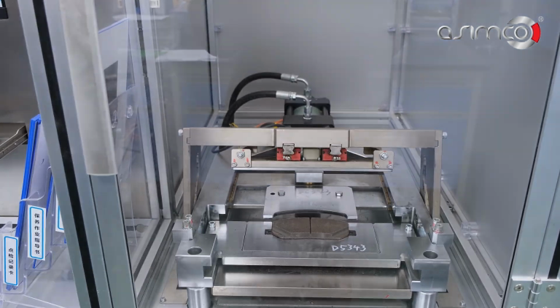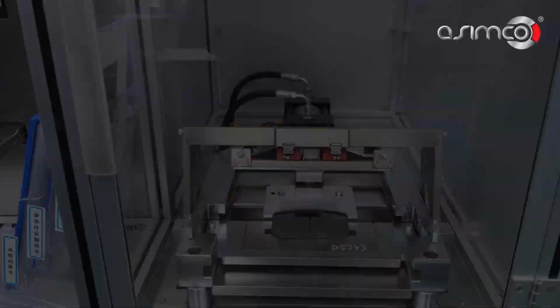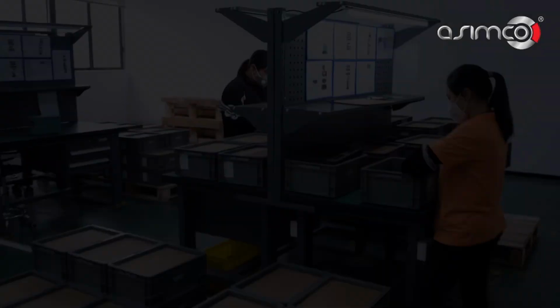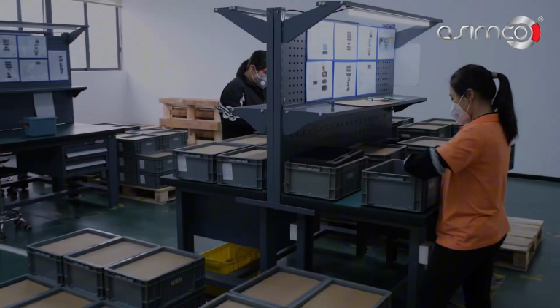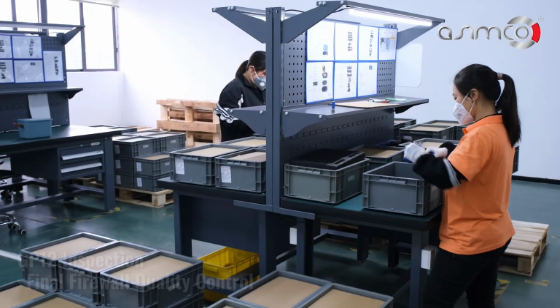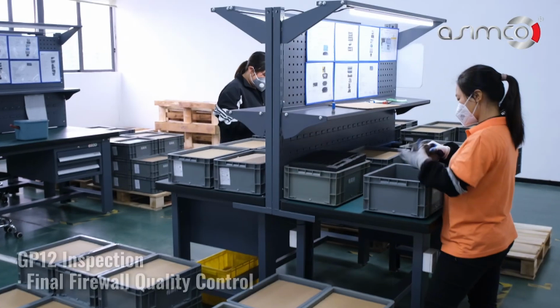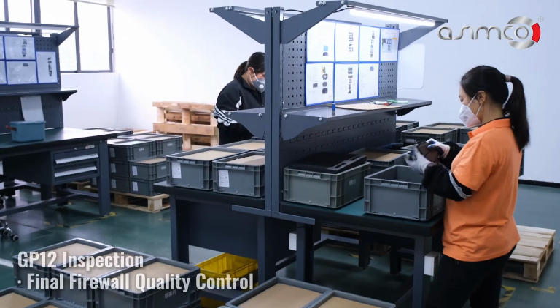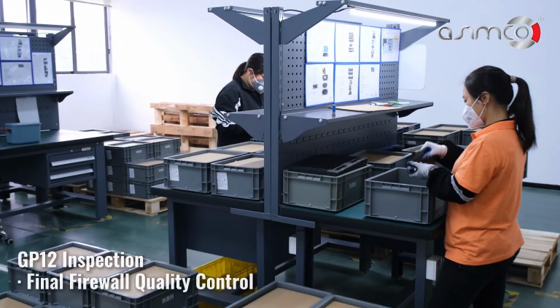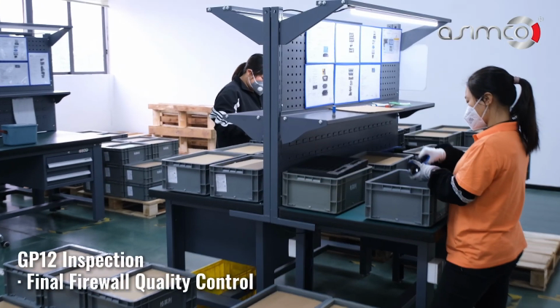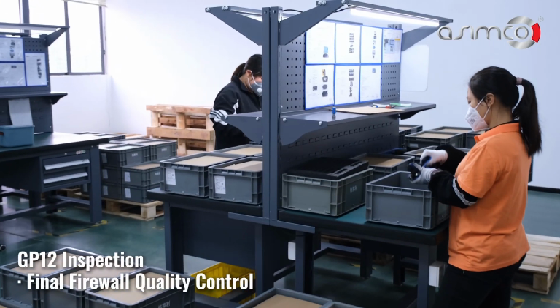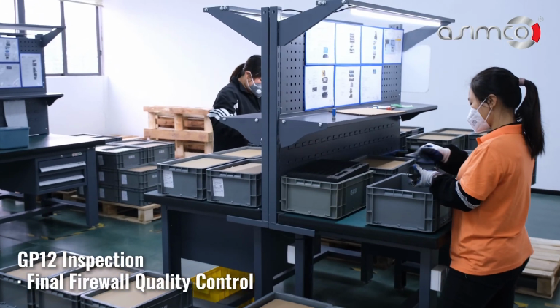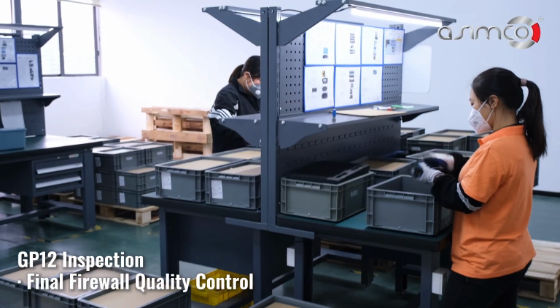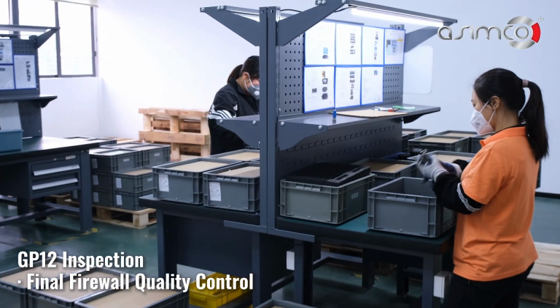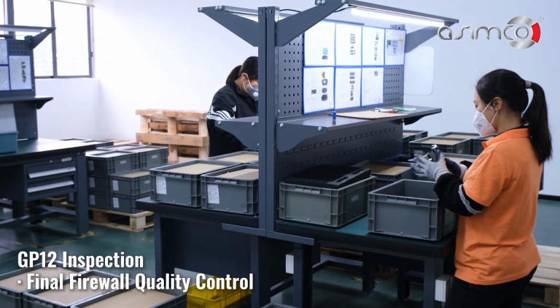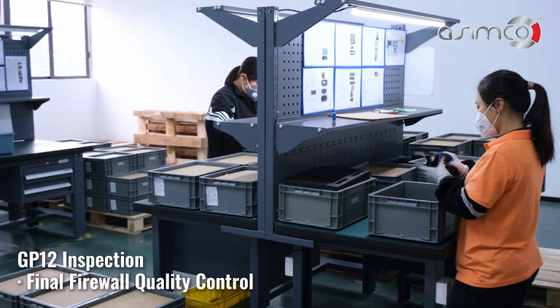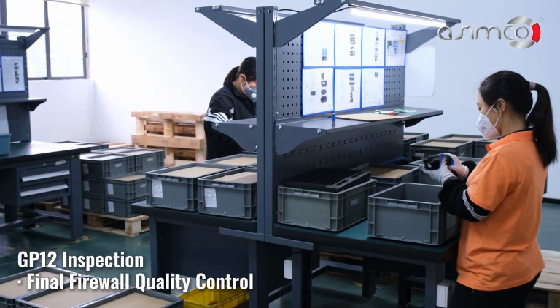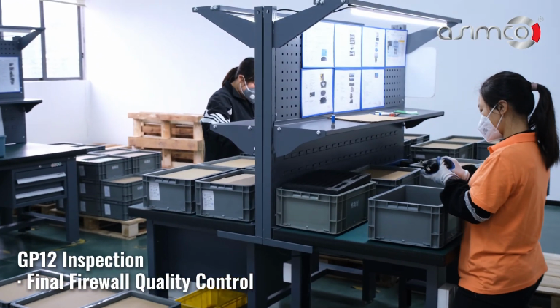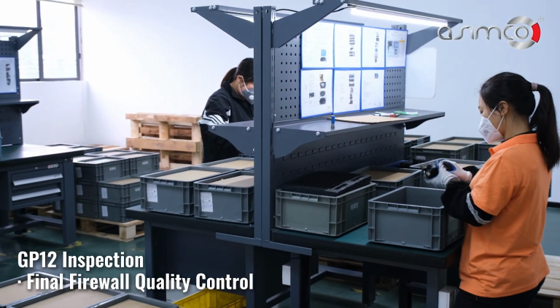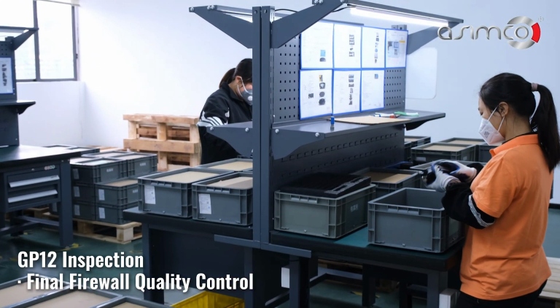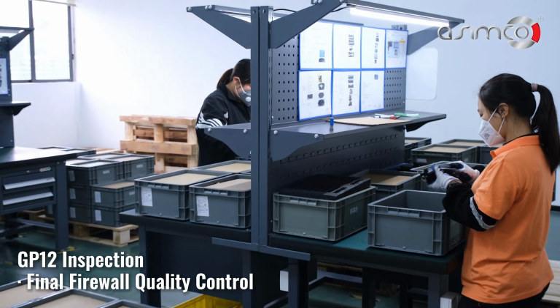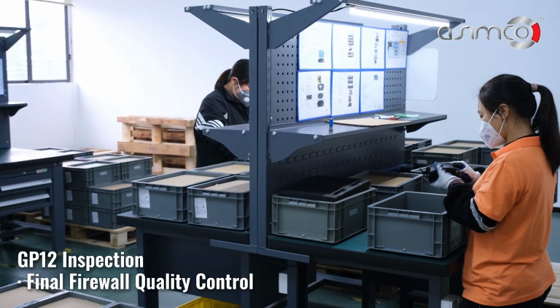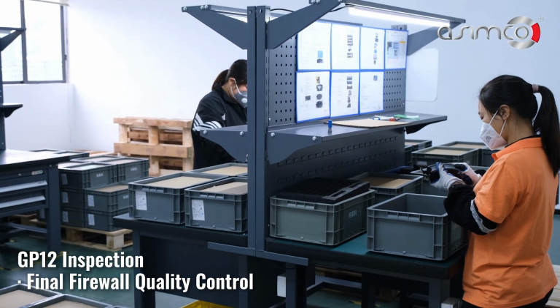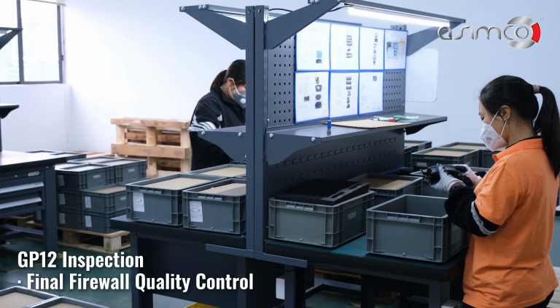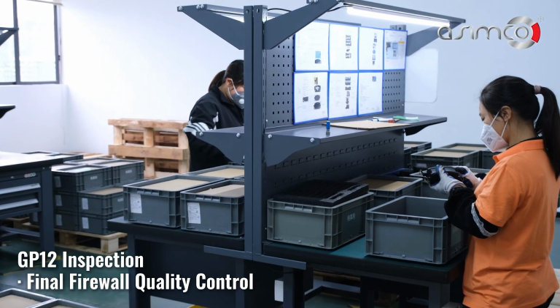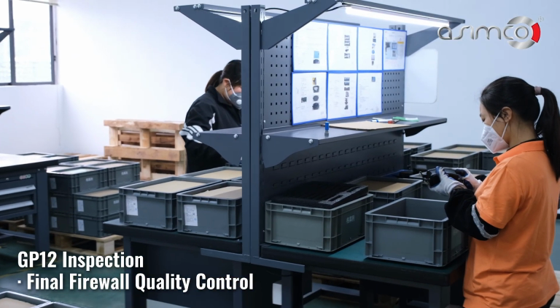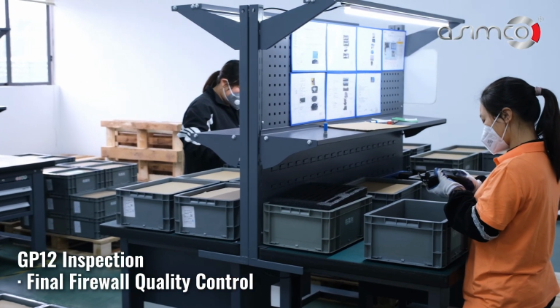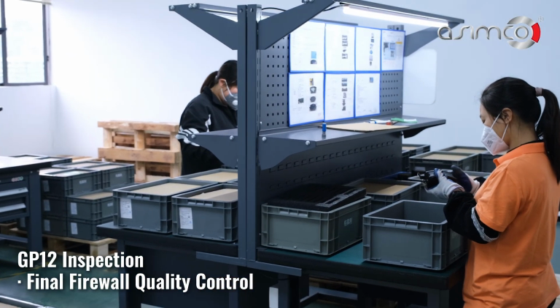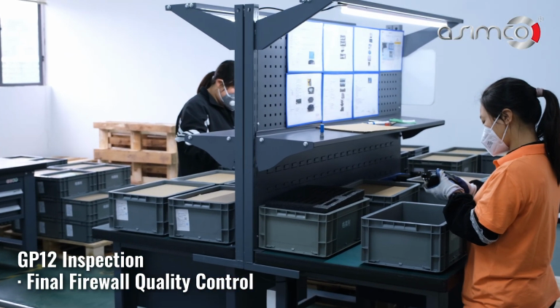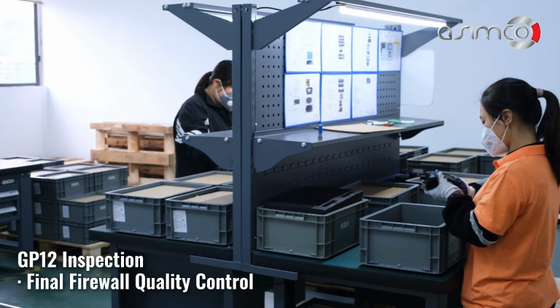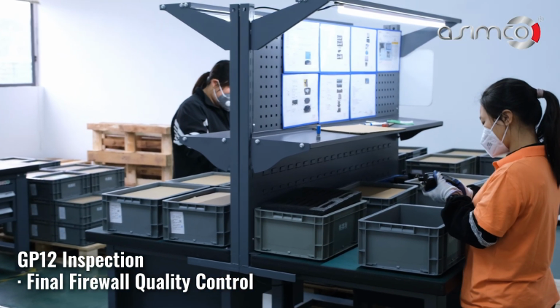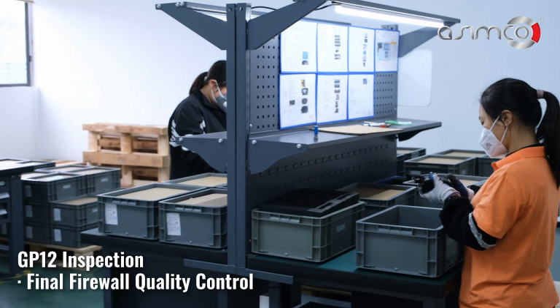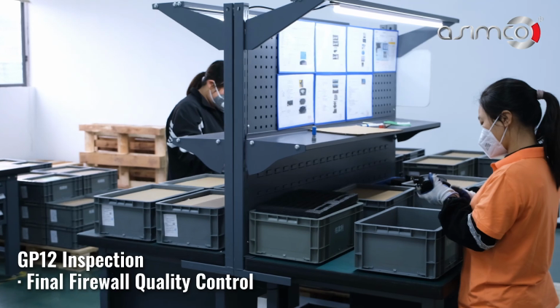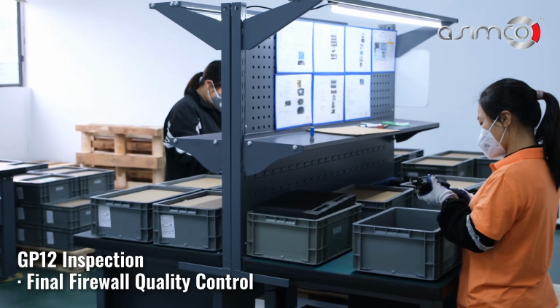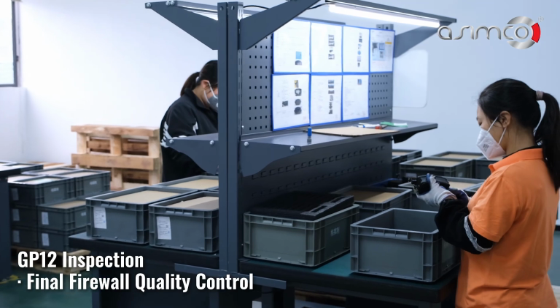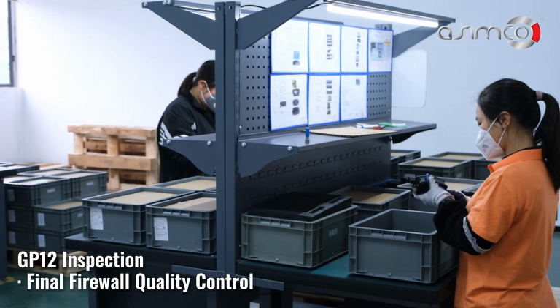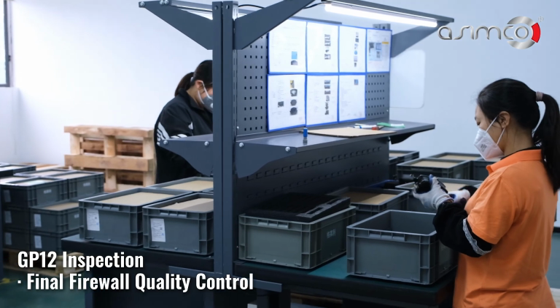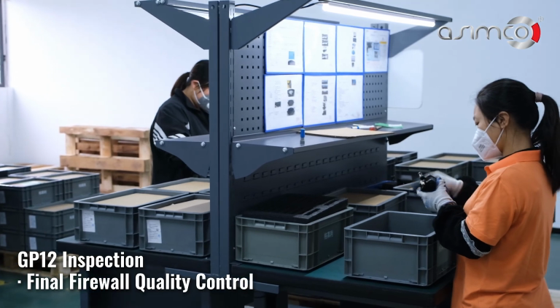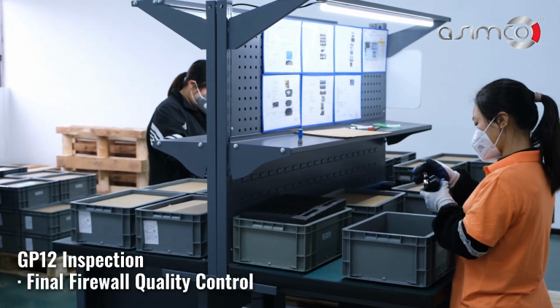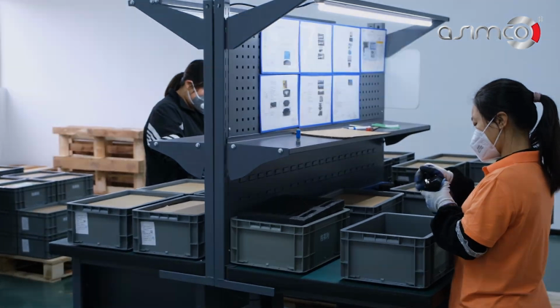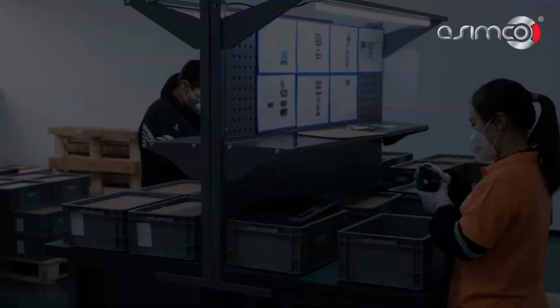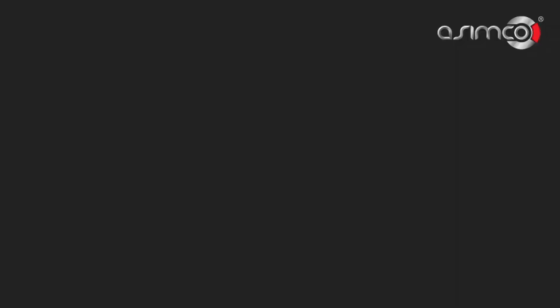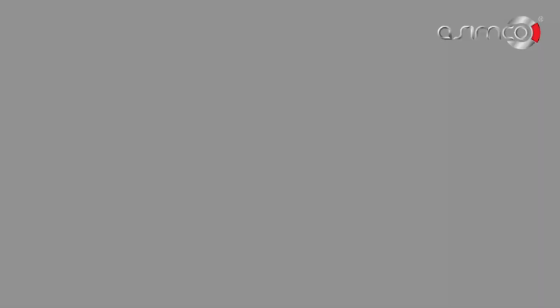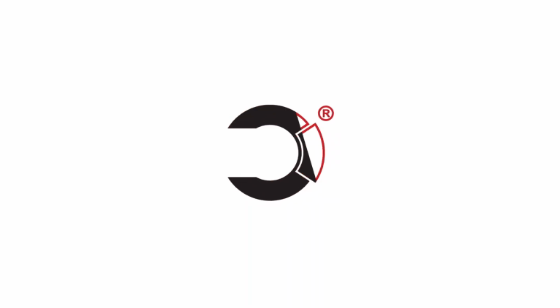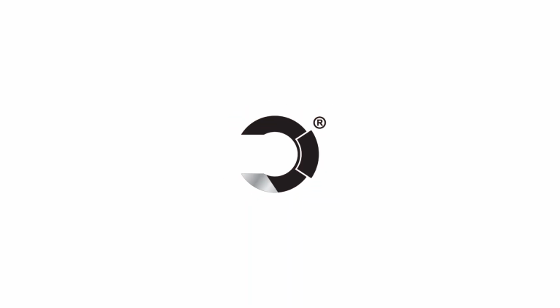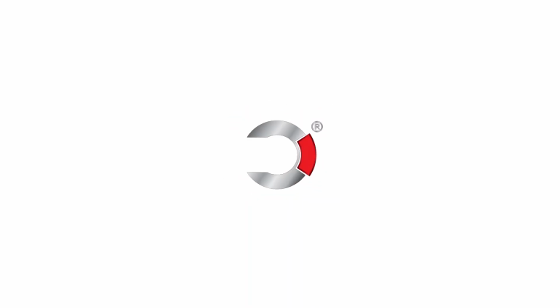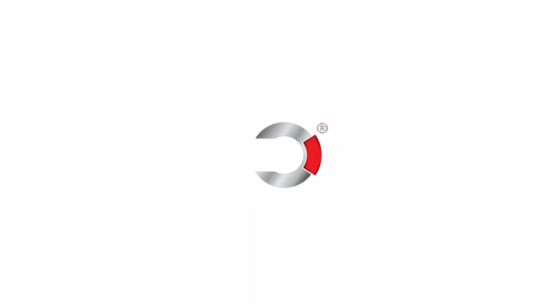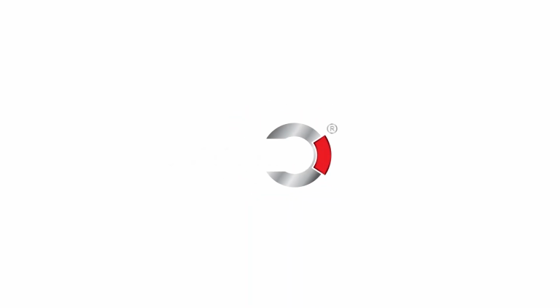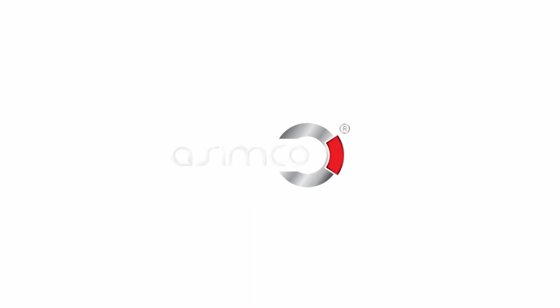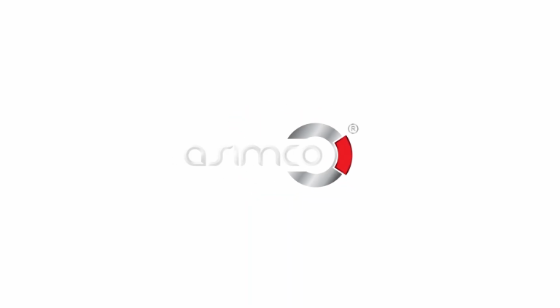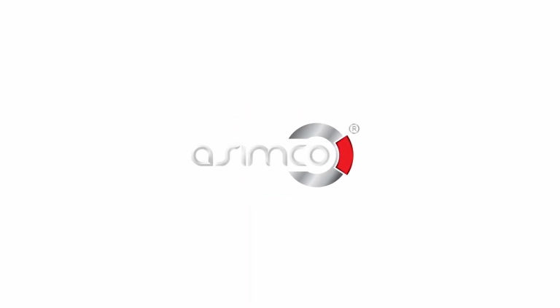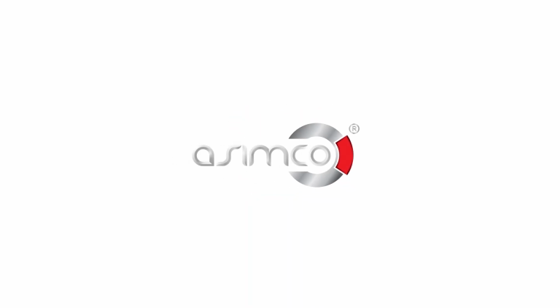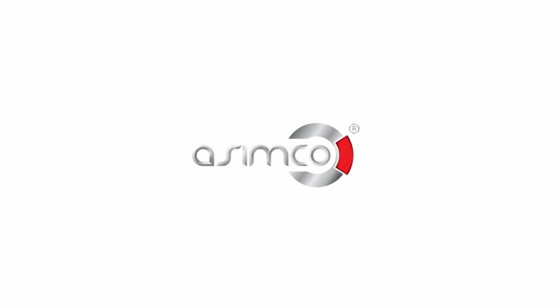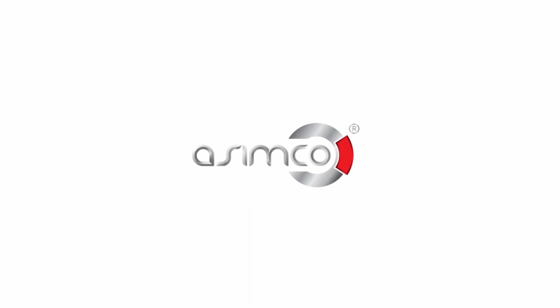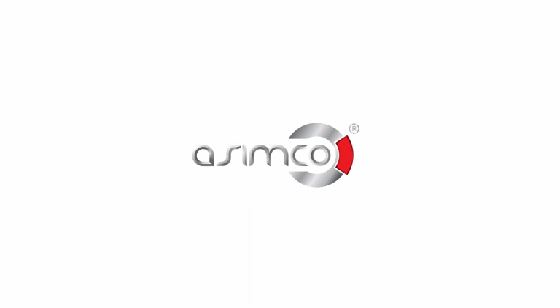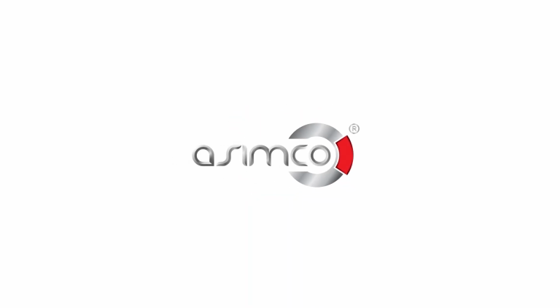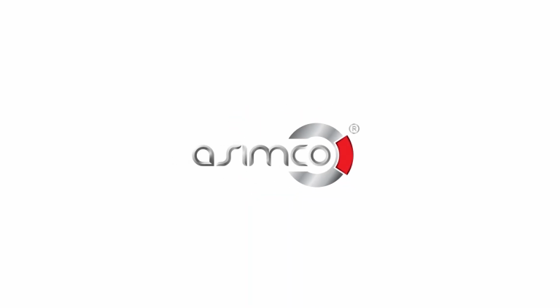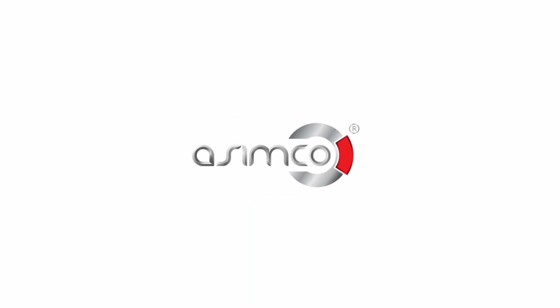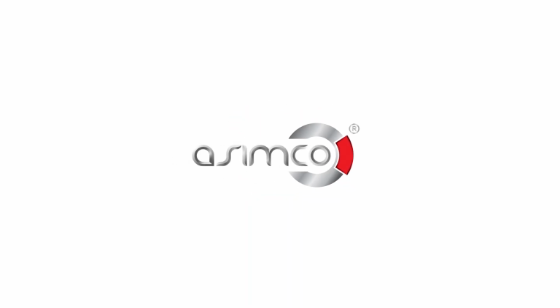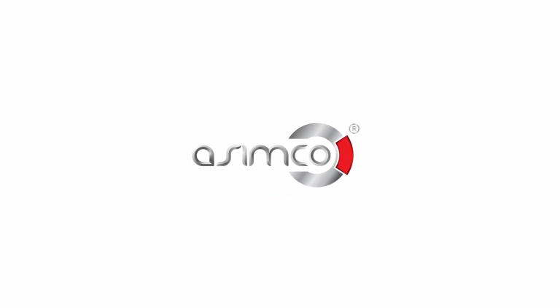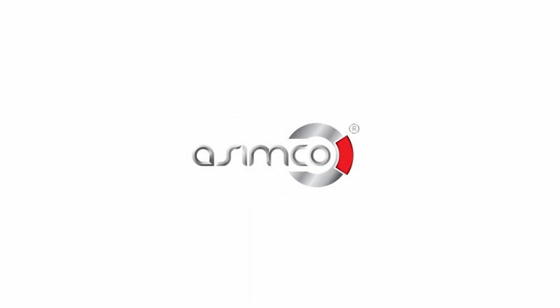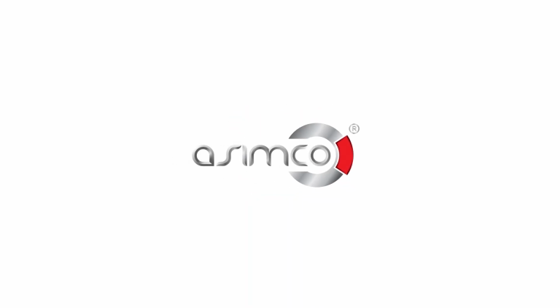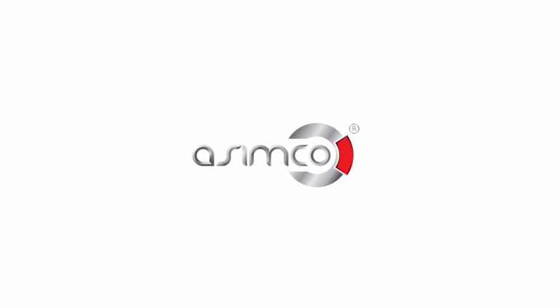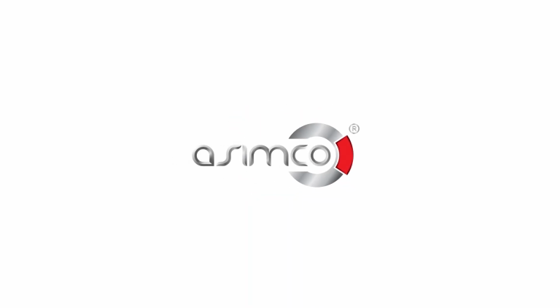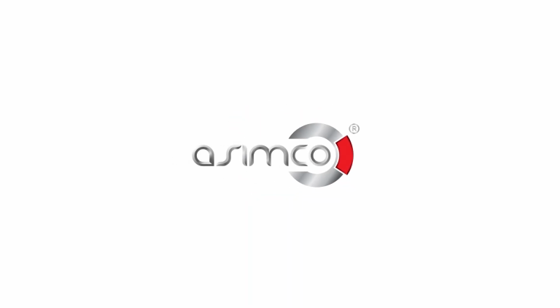GP12 inspection ensures final firewall quality control. Asimco — engineering excellence for the road ahead.